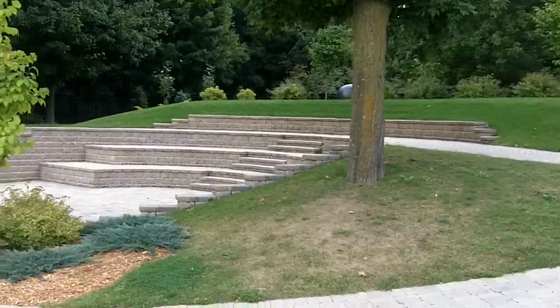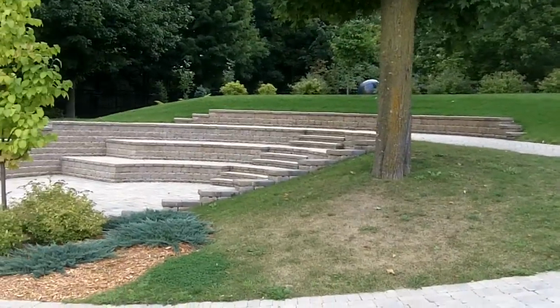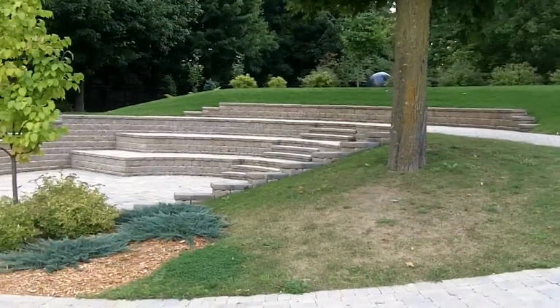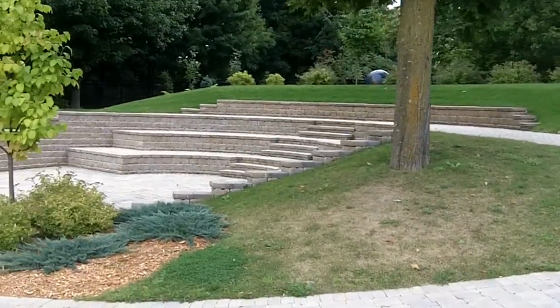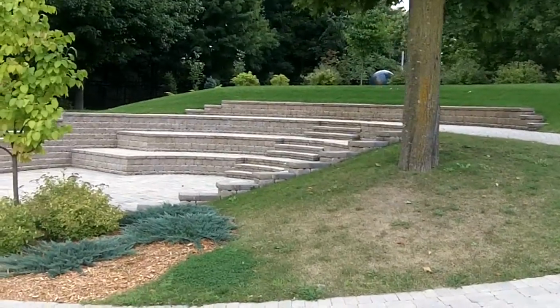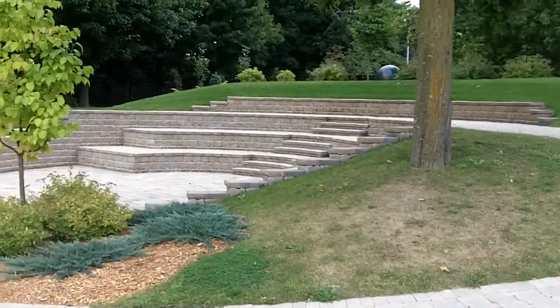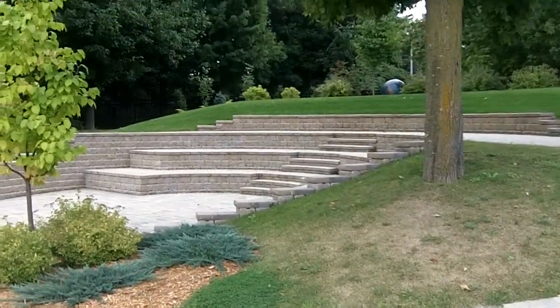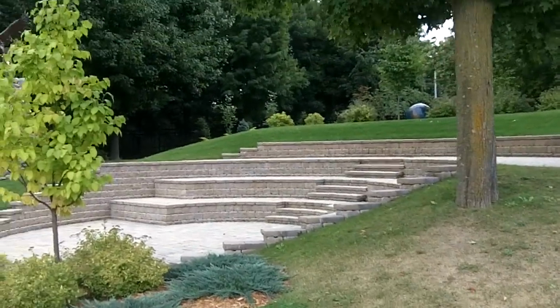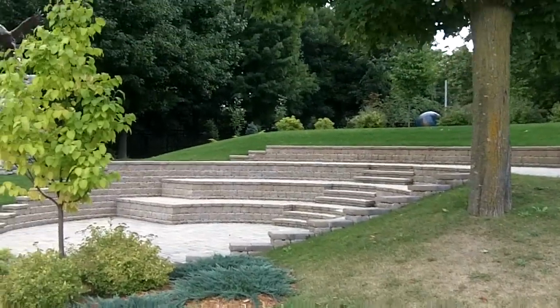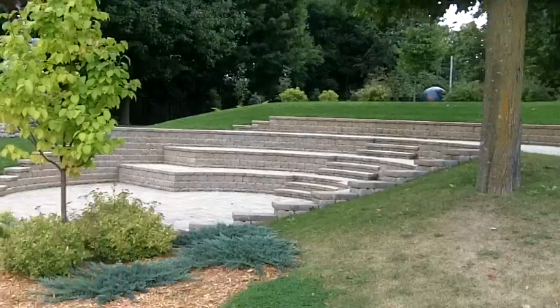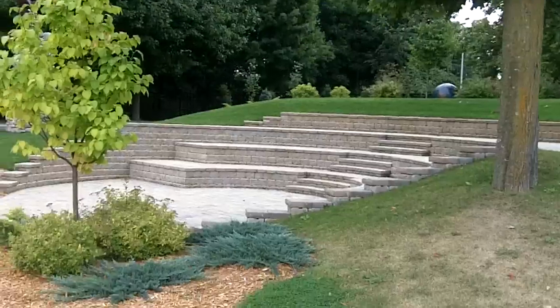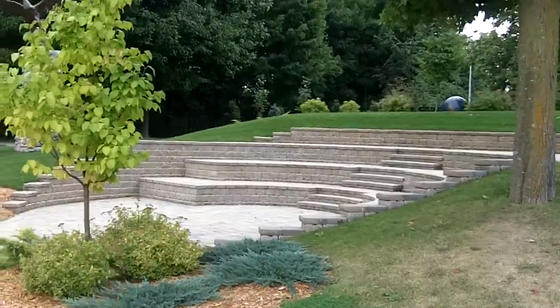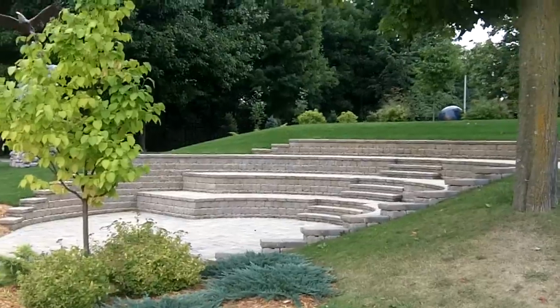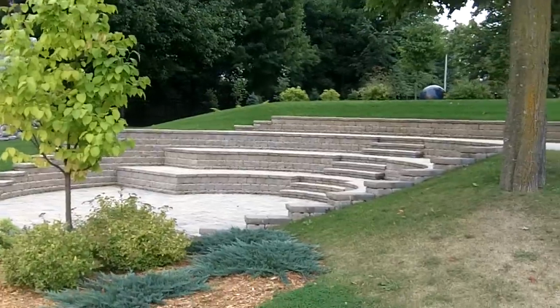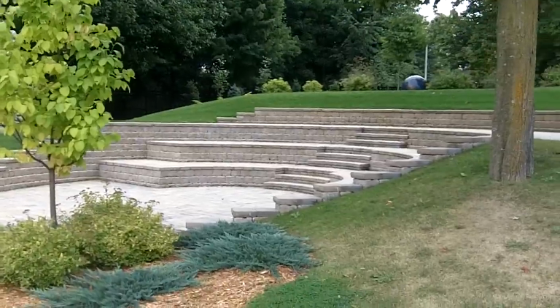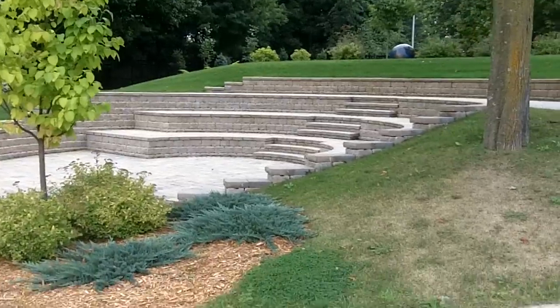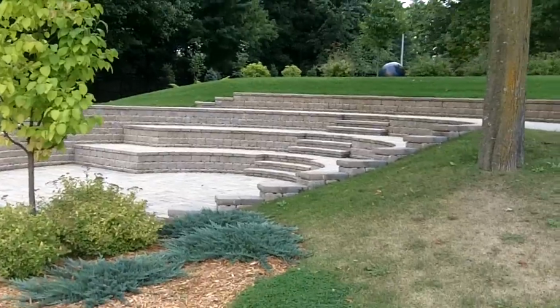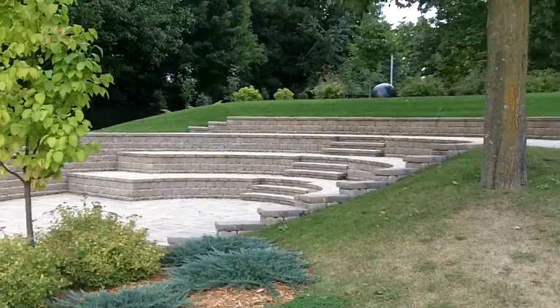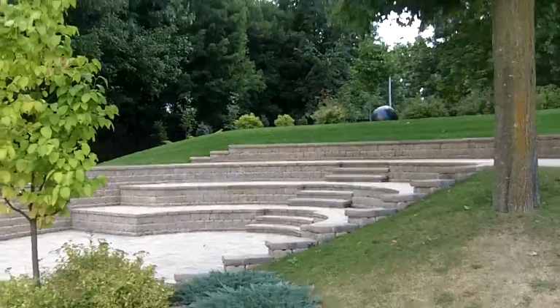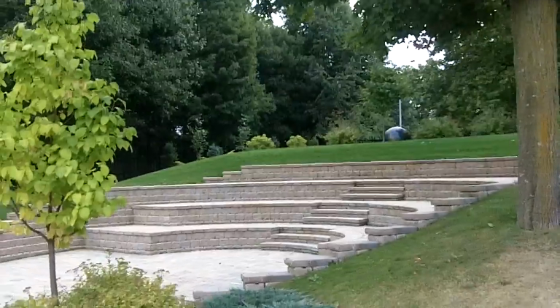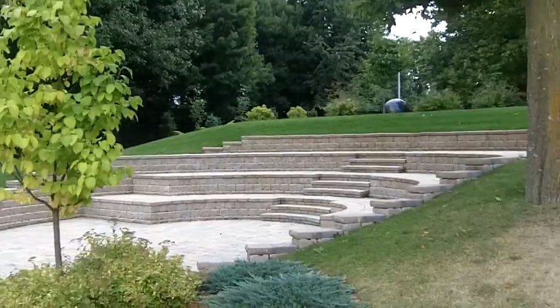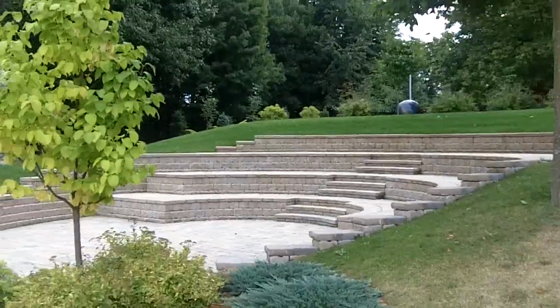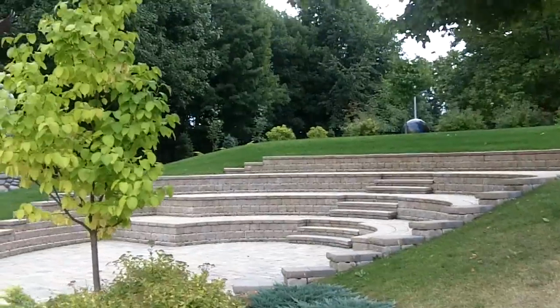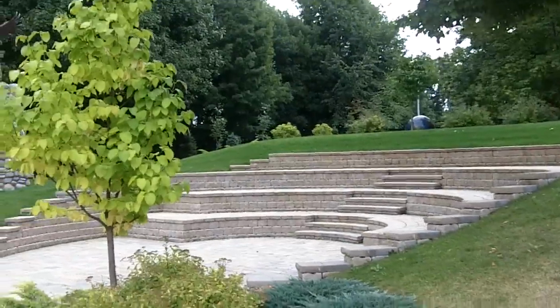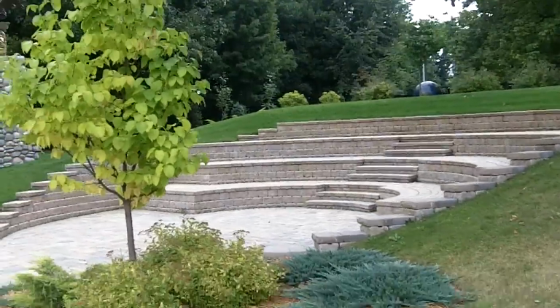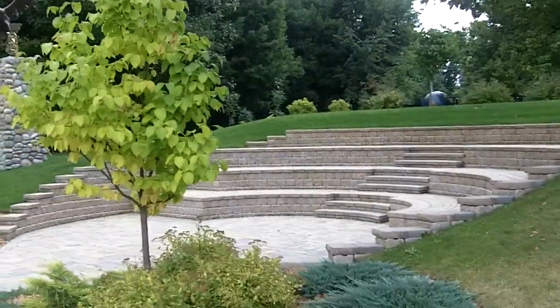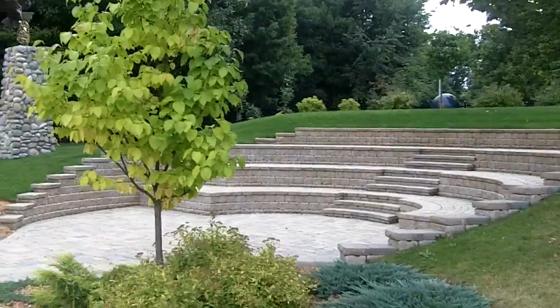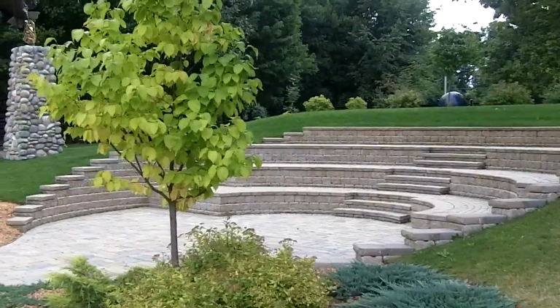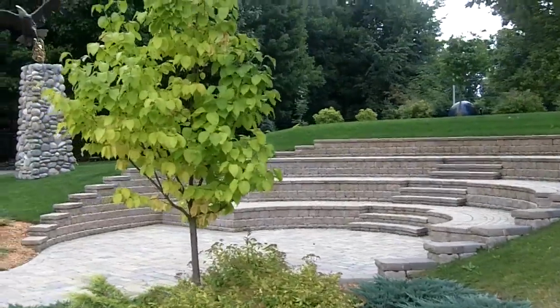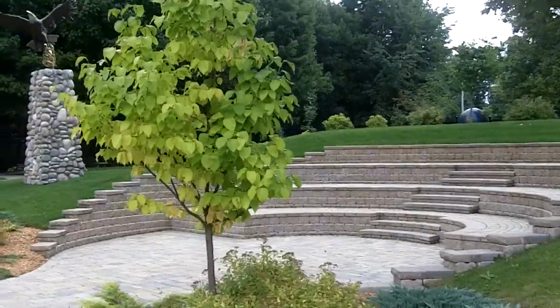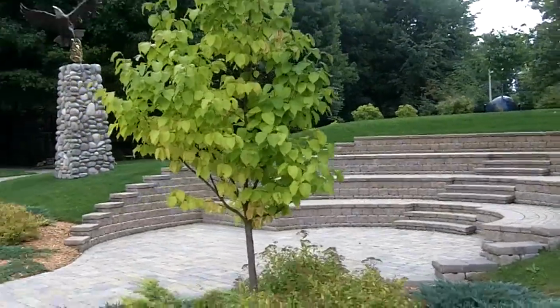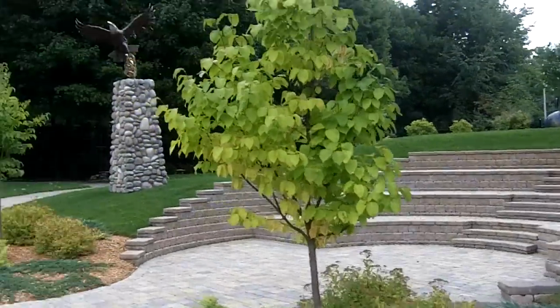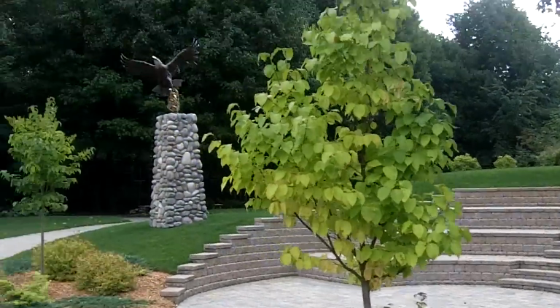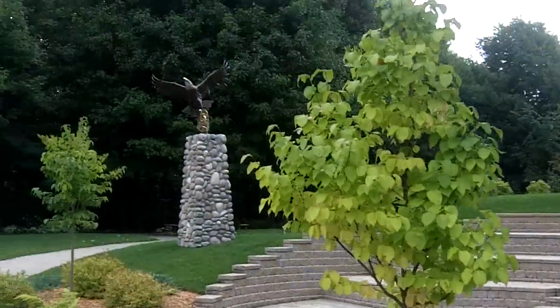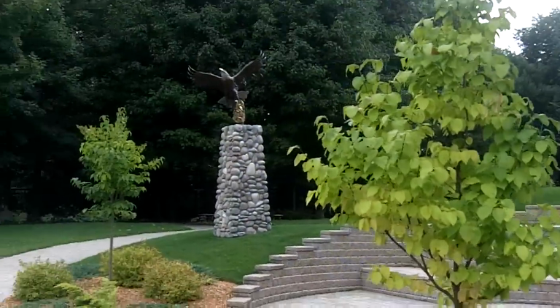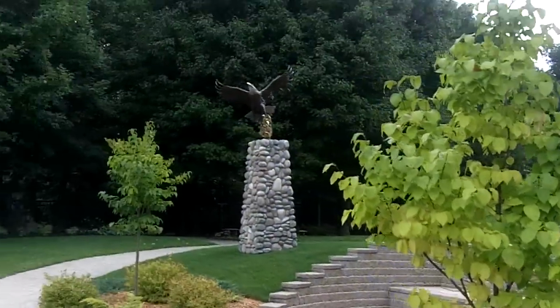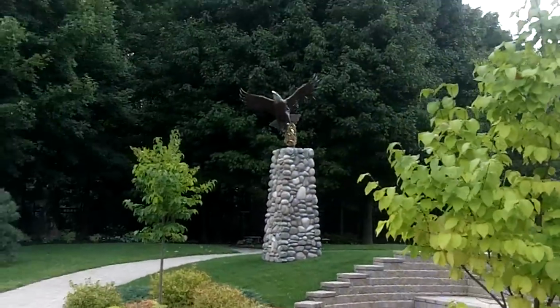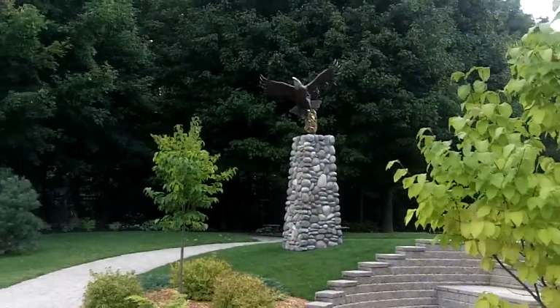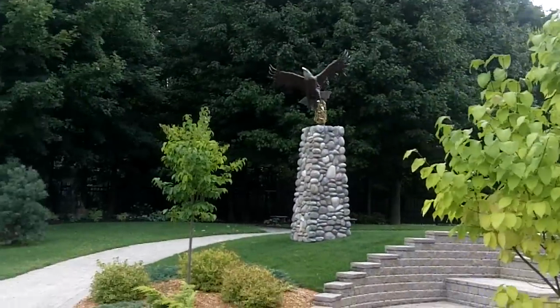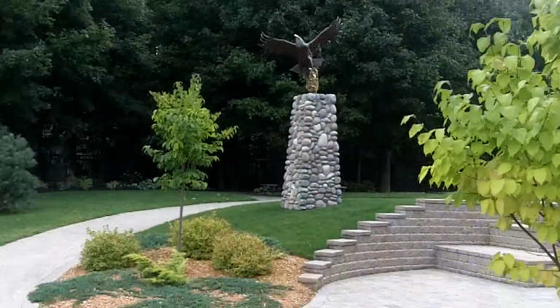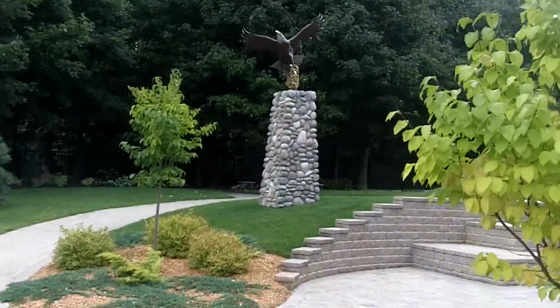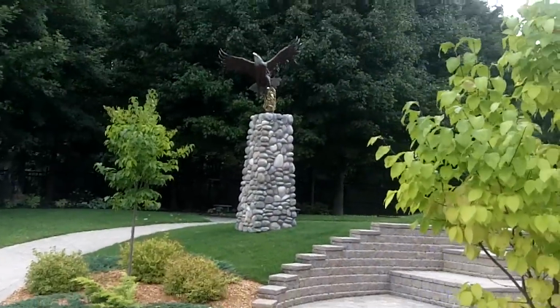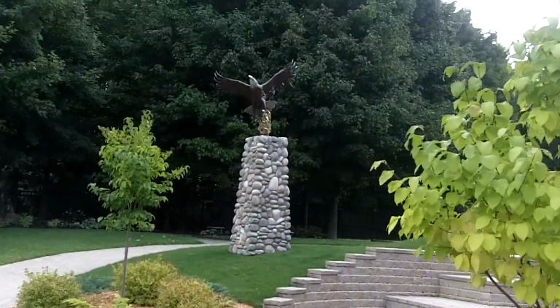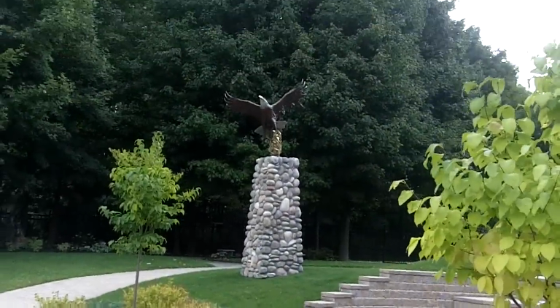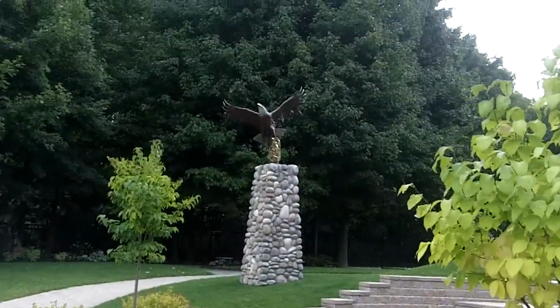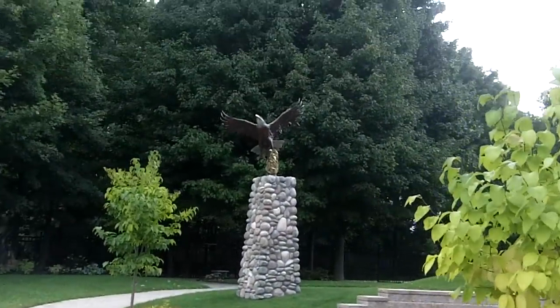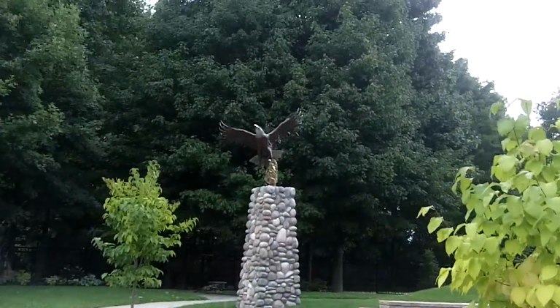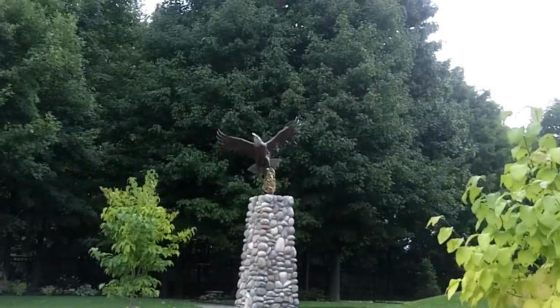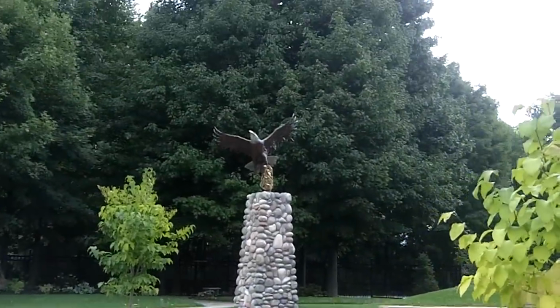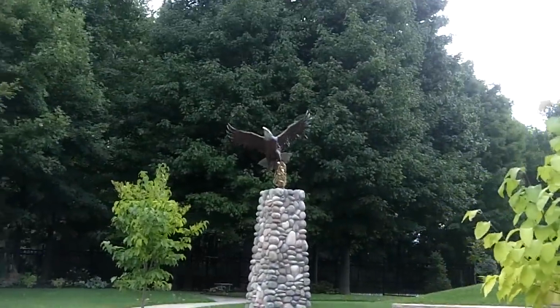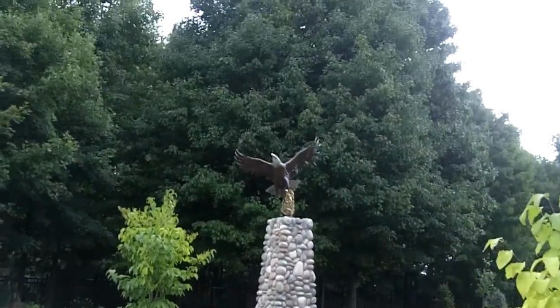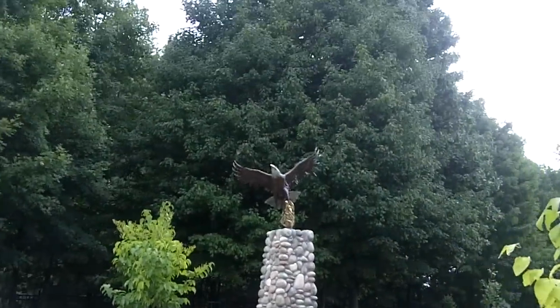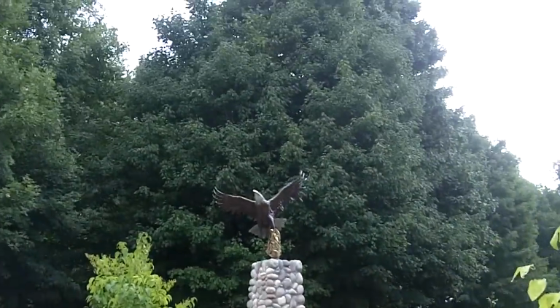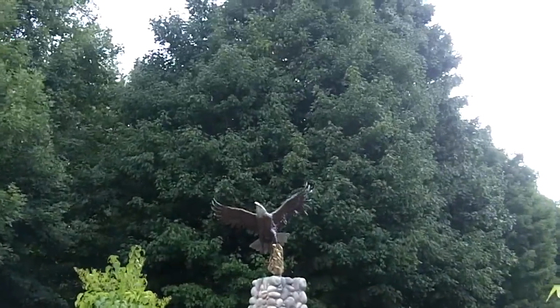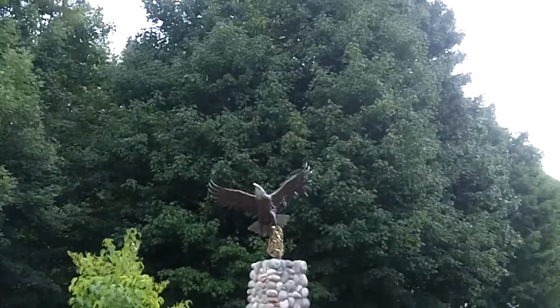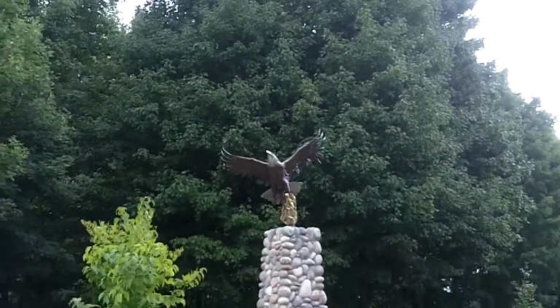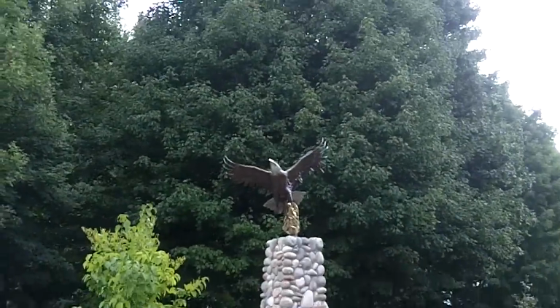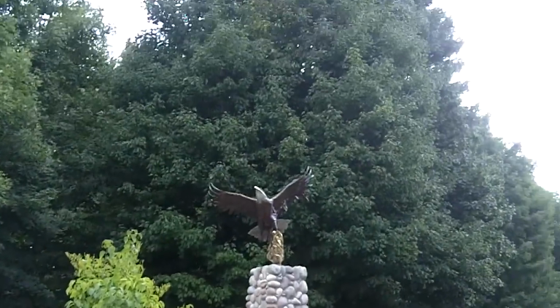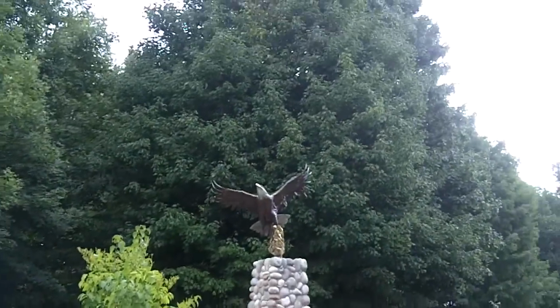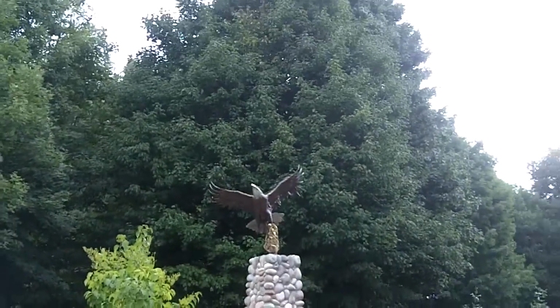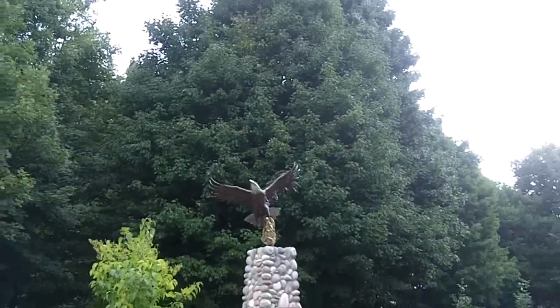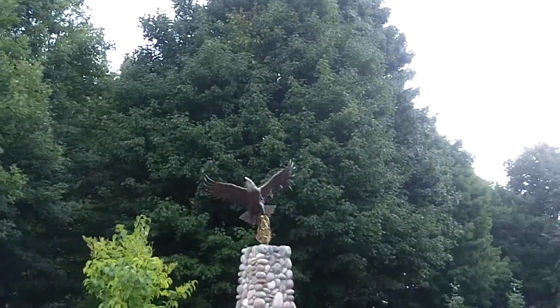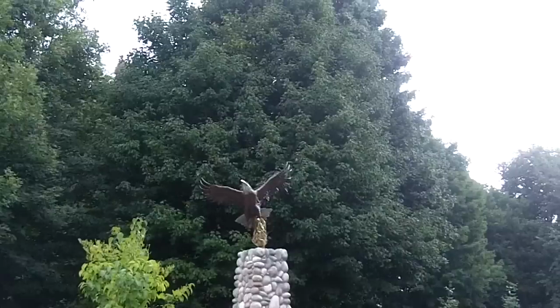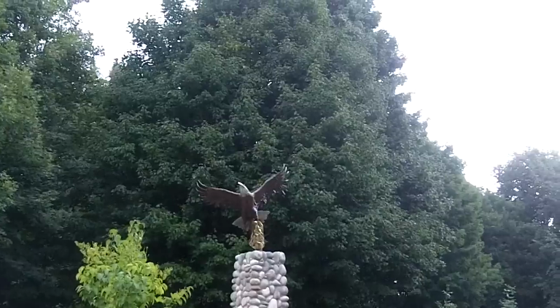This is the amphitheater. I love the eagle — it's gorgeous.